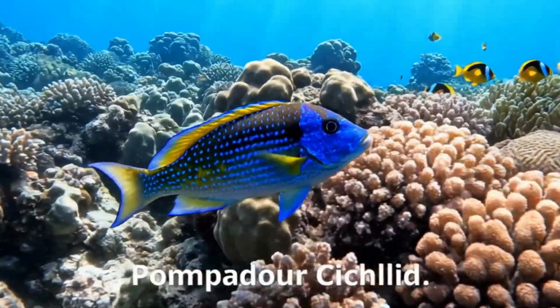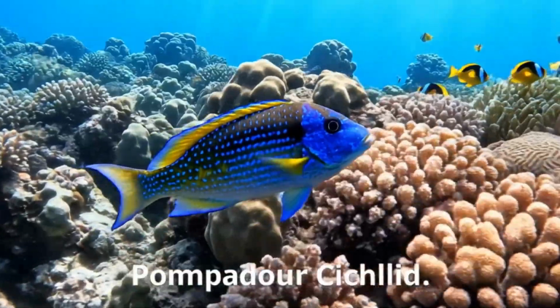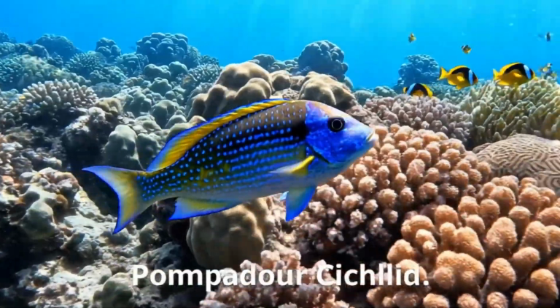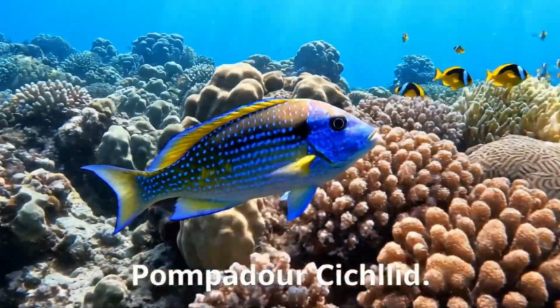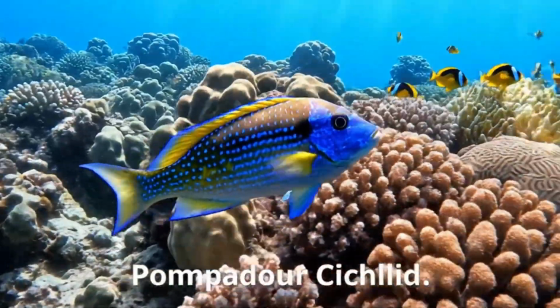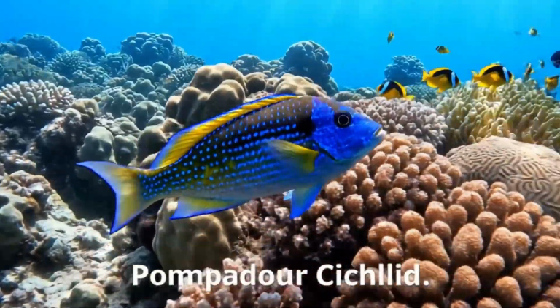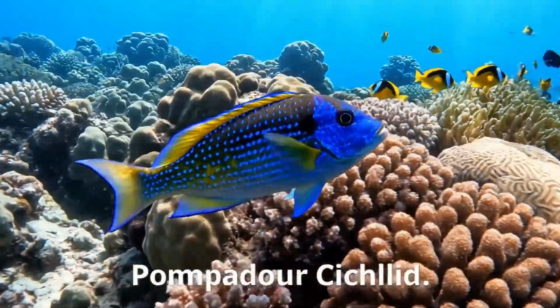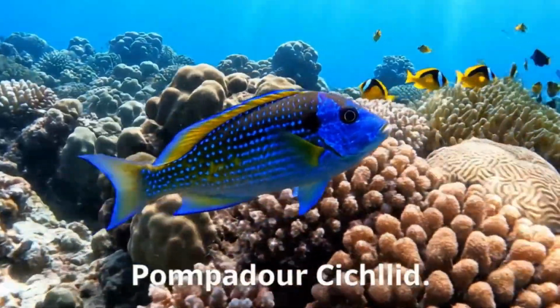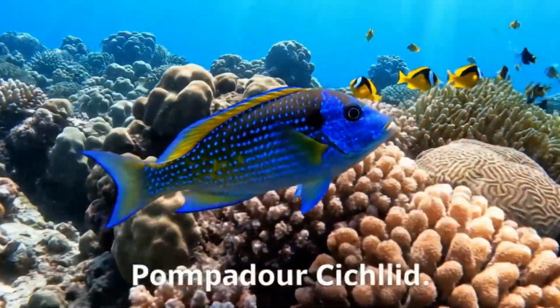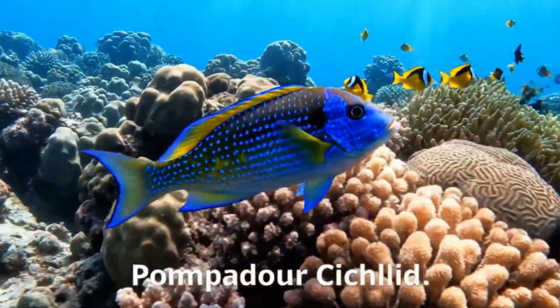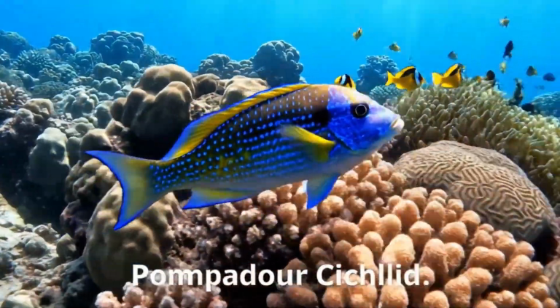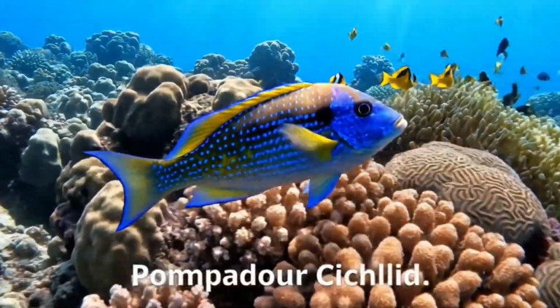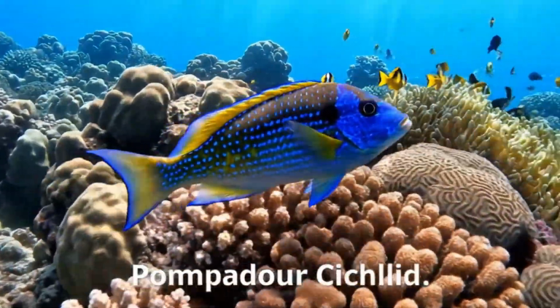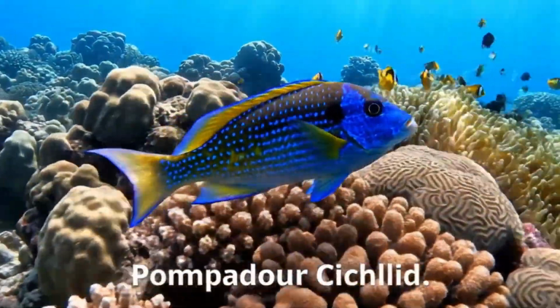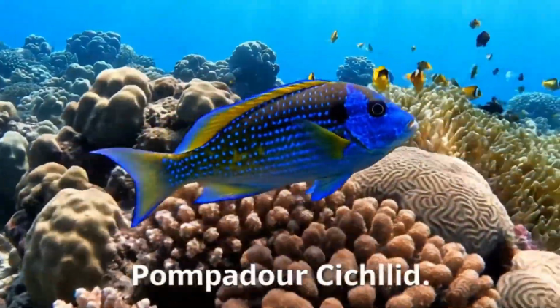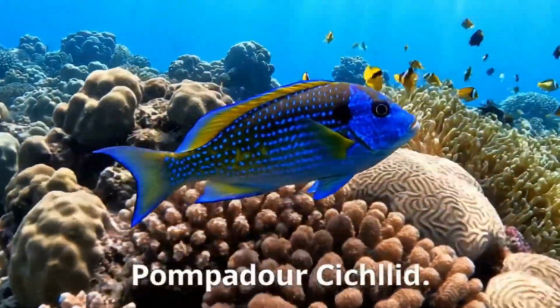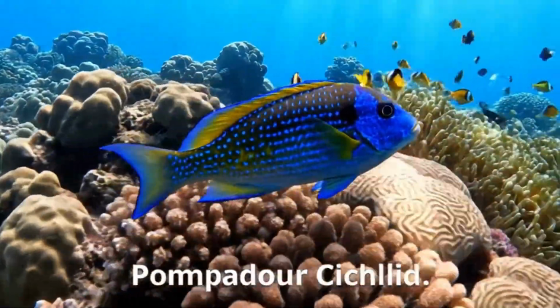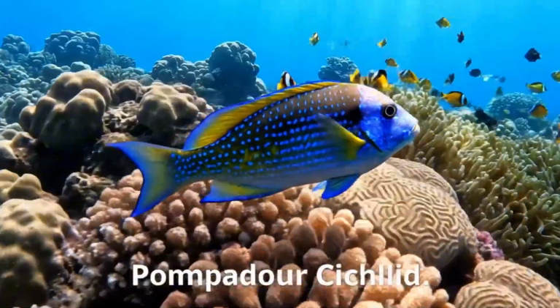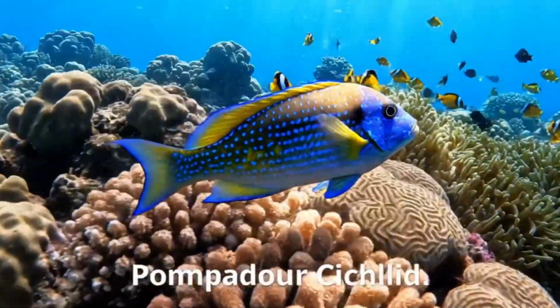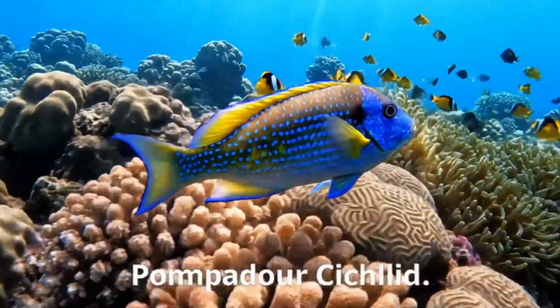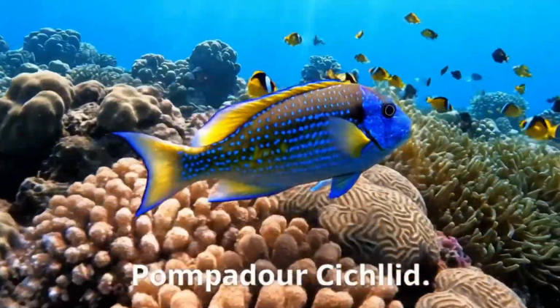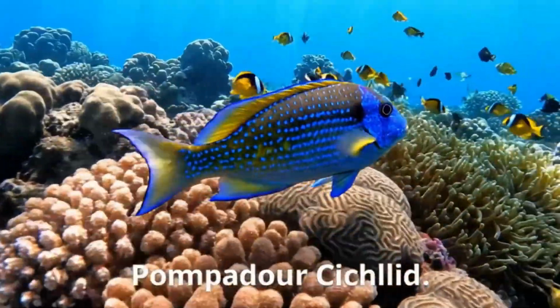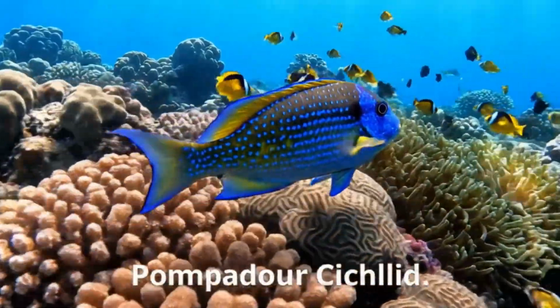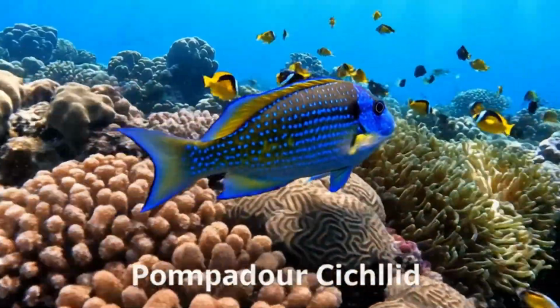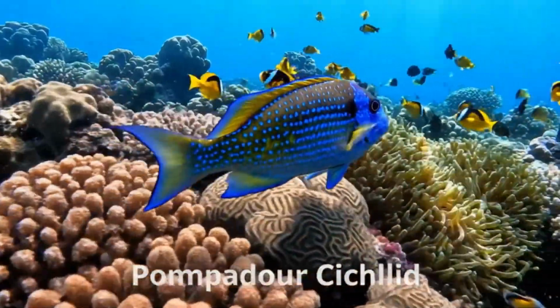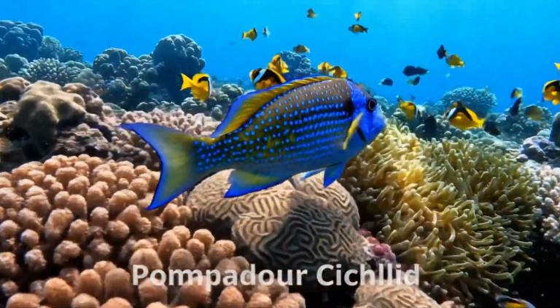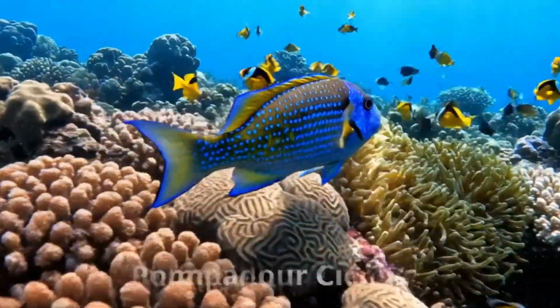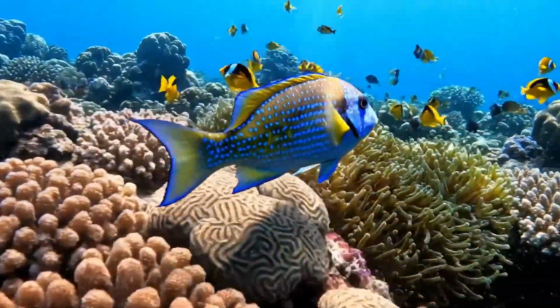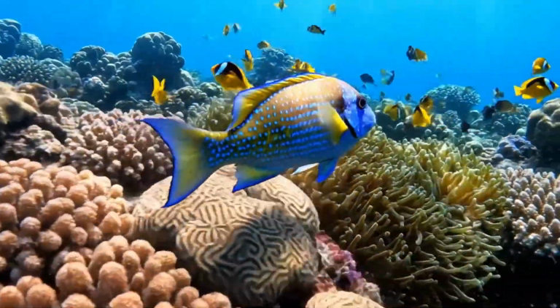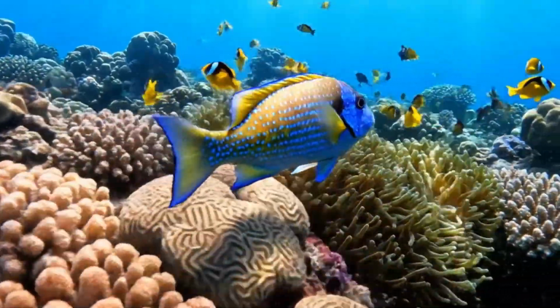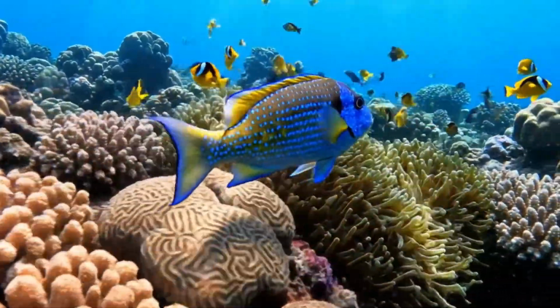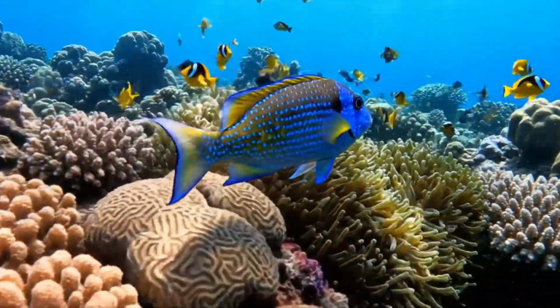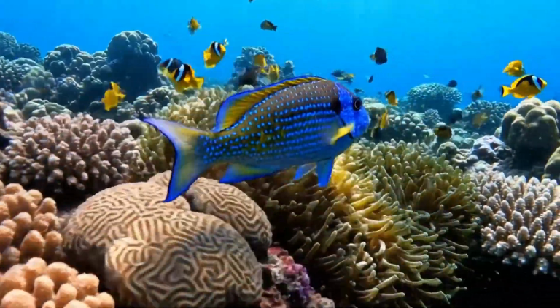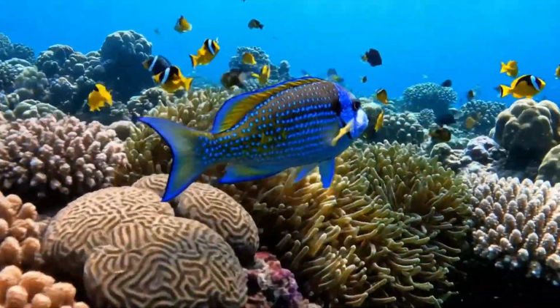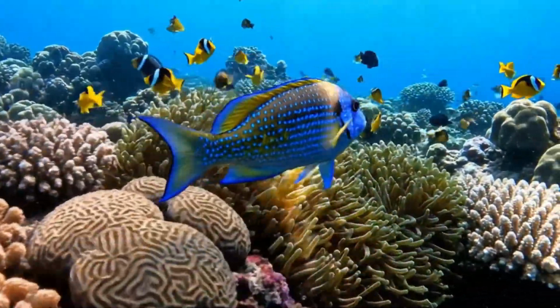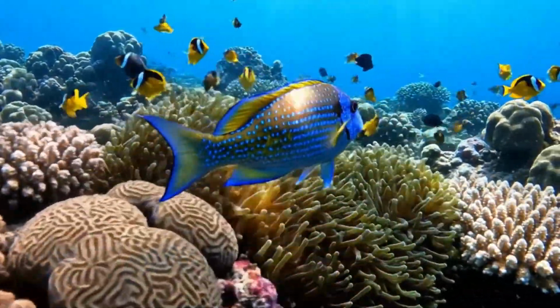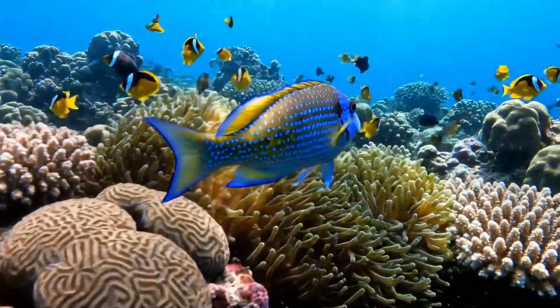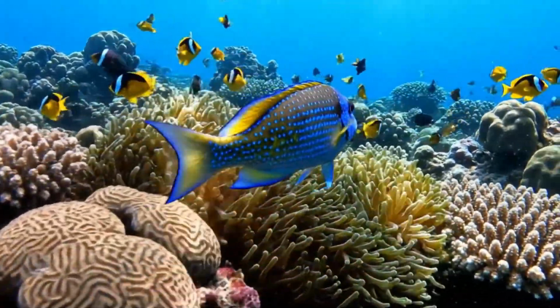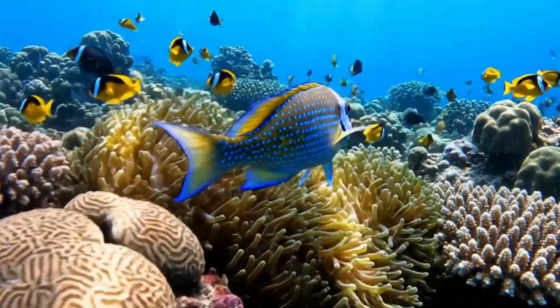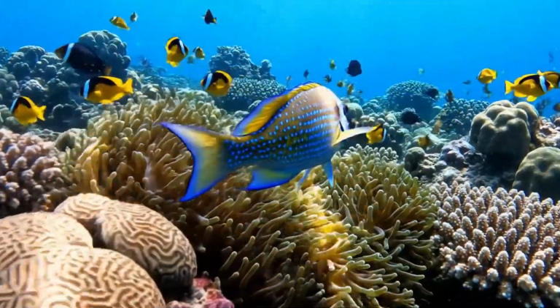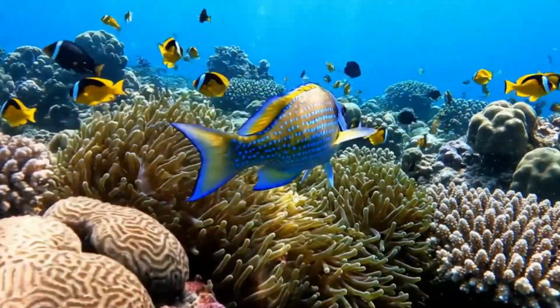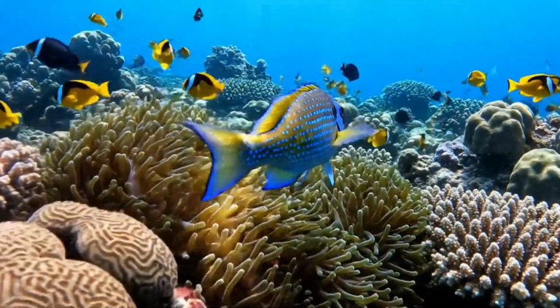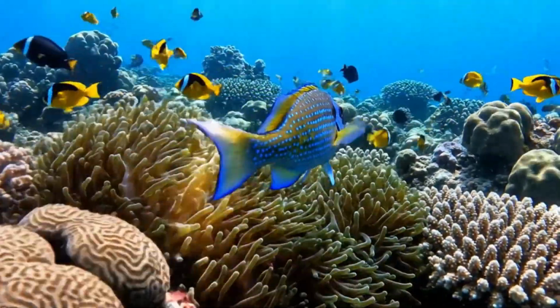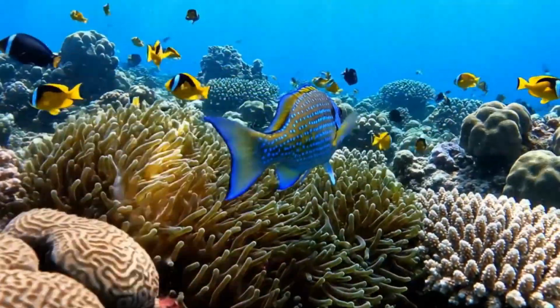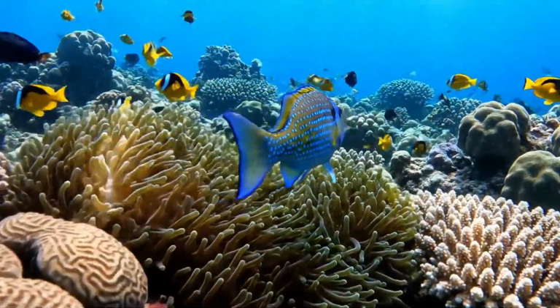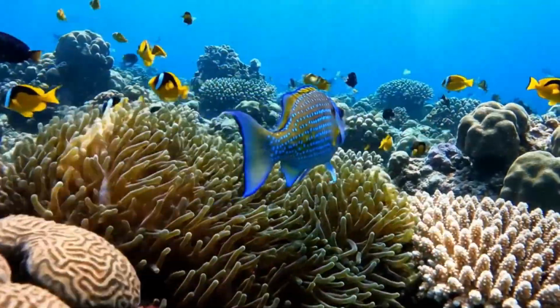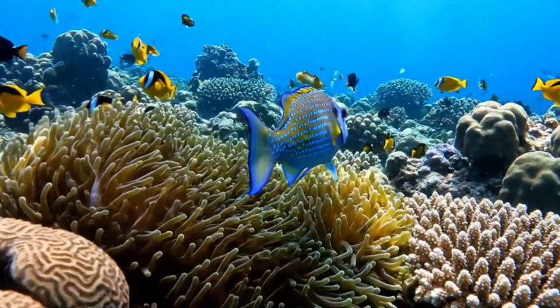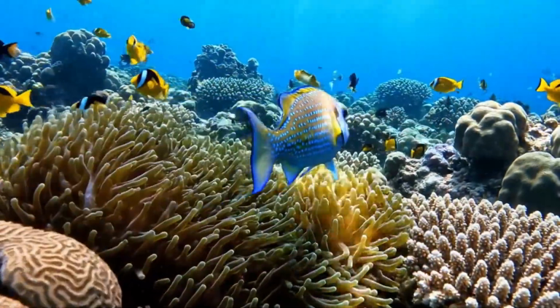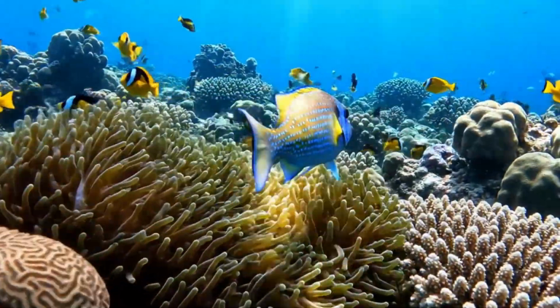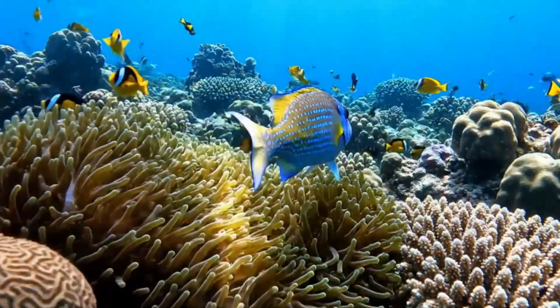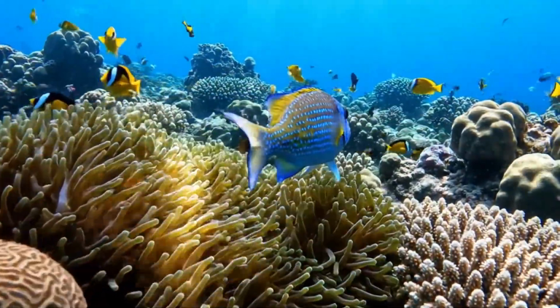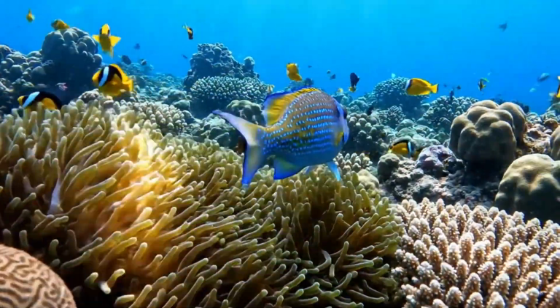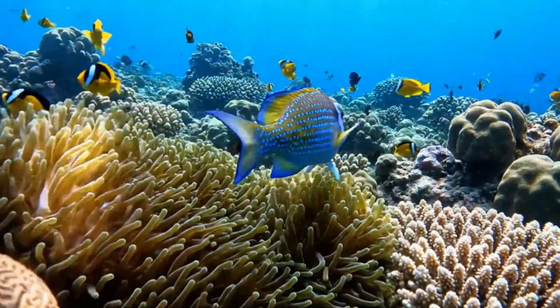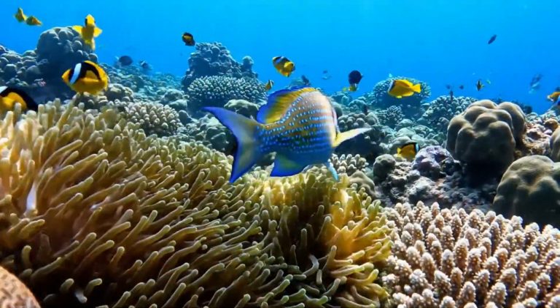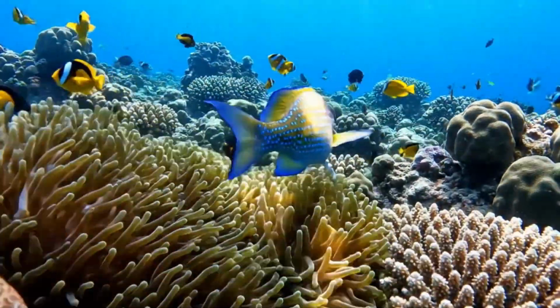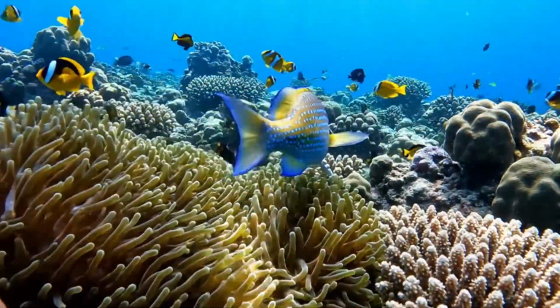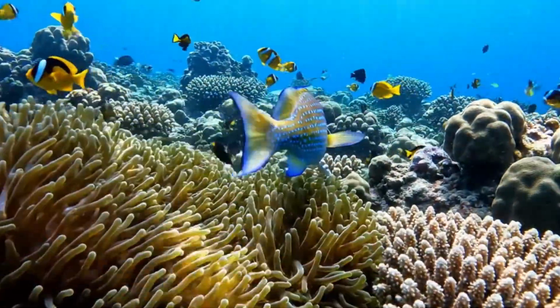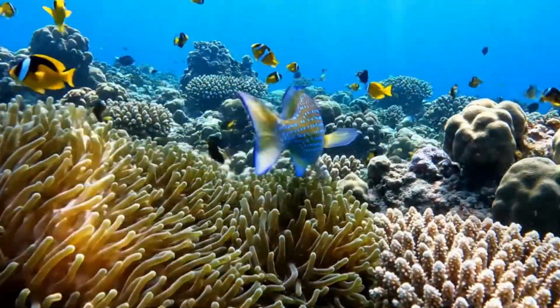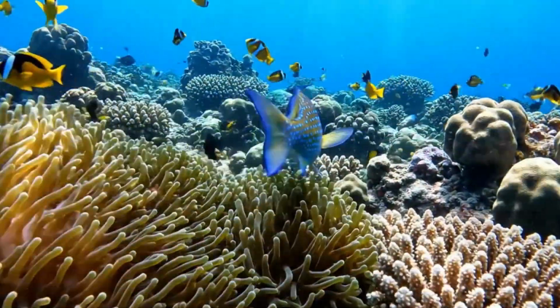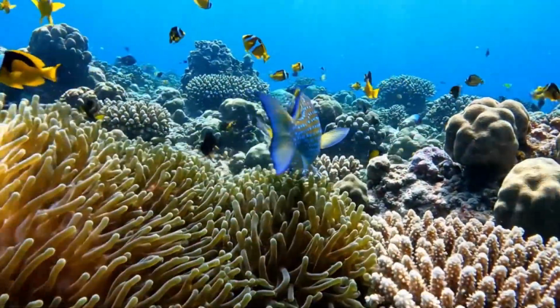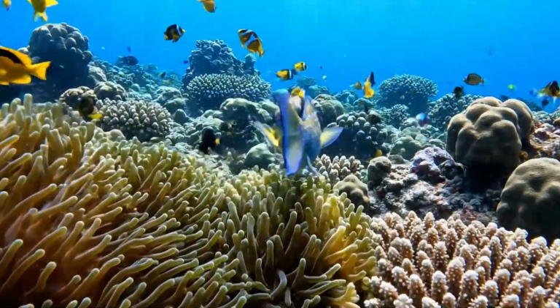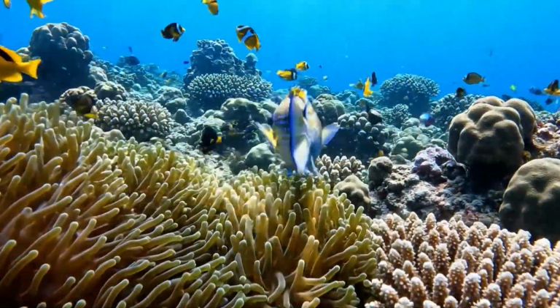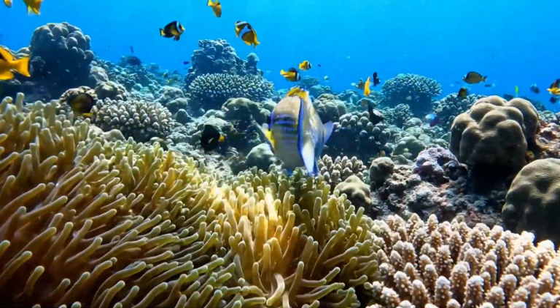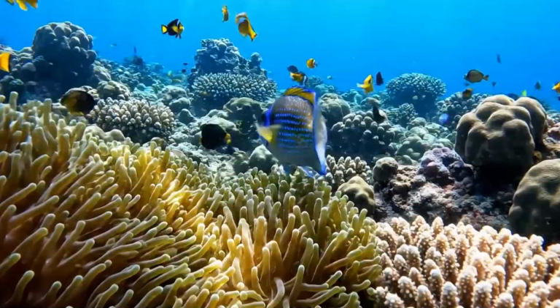Meet the pompadour cichlid. It has blue and yellow colors, swimming in the coral reefs of the Indo-Pacific.